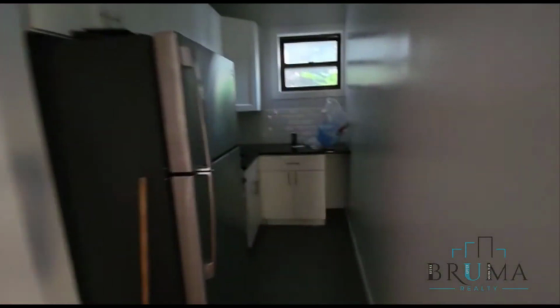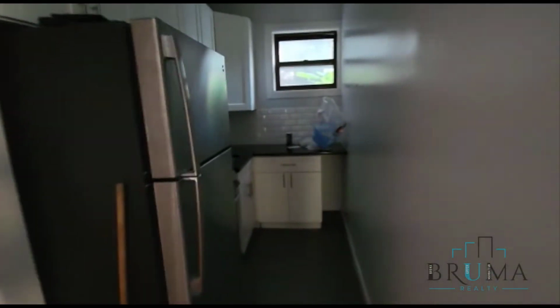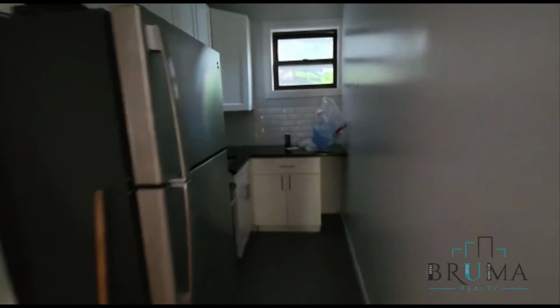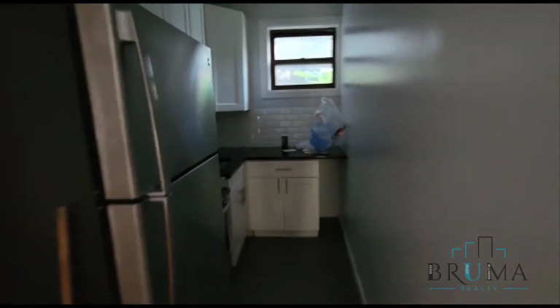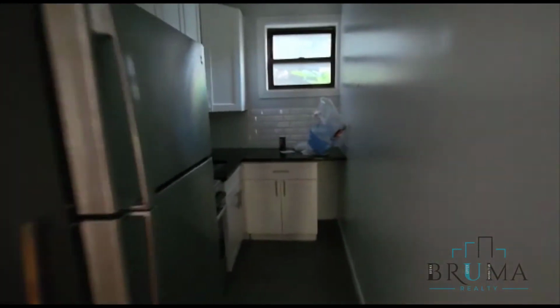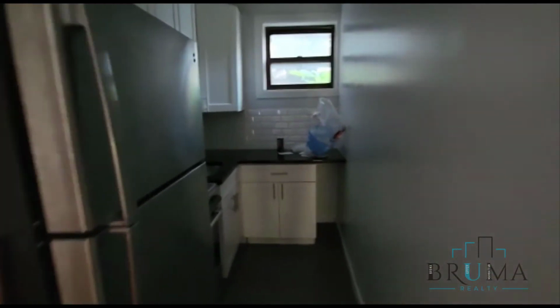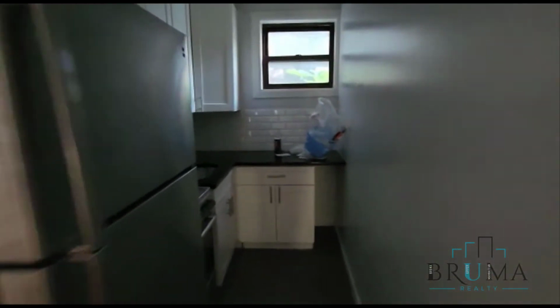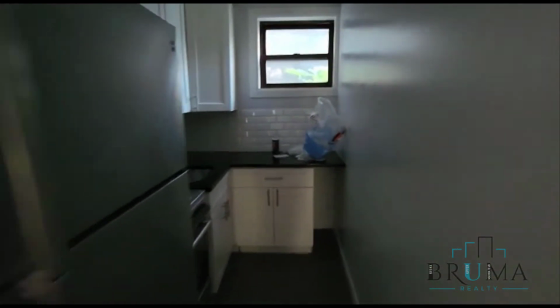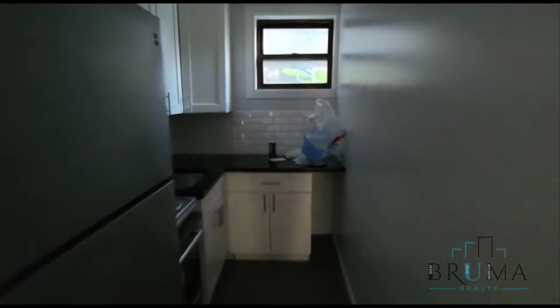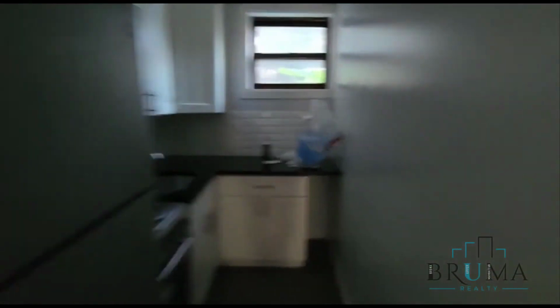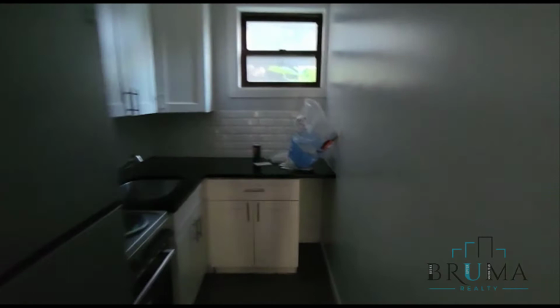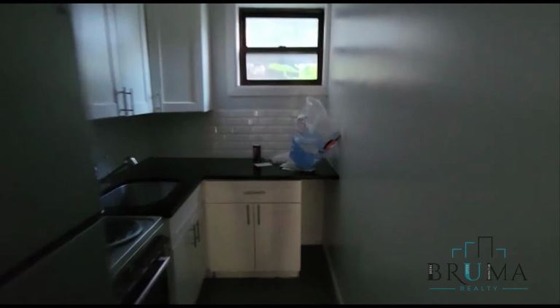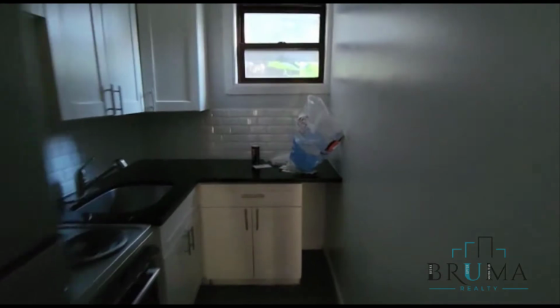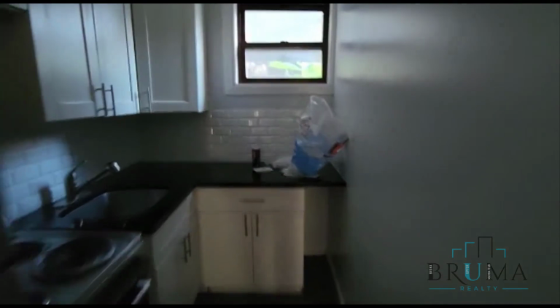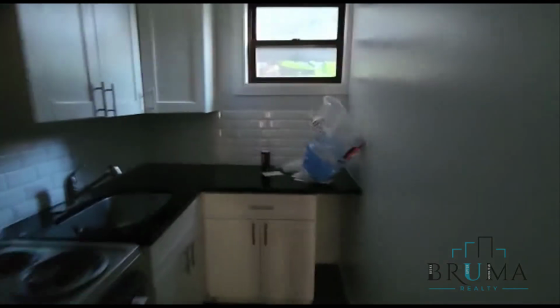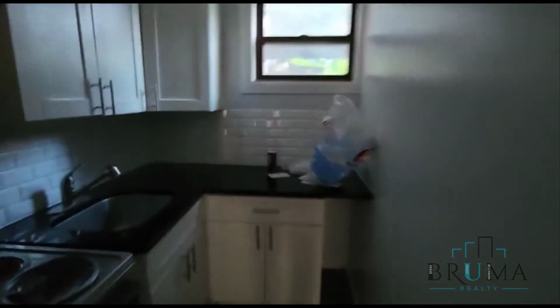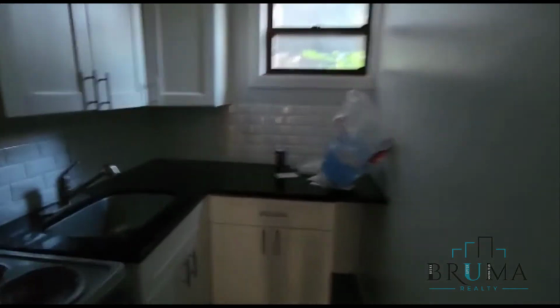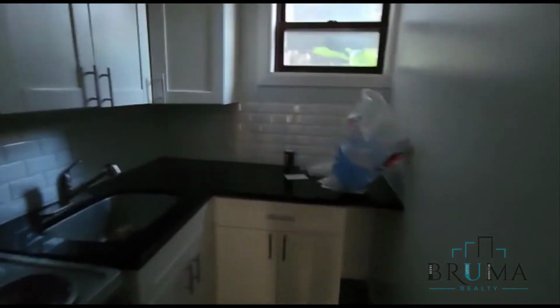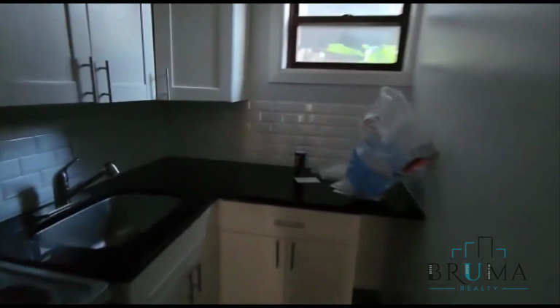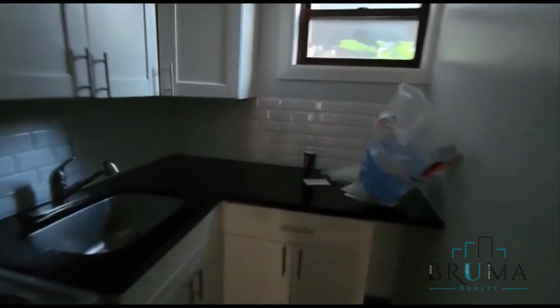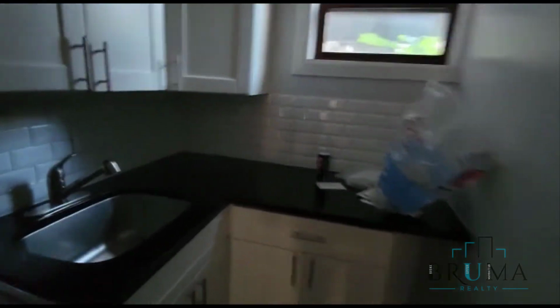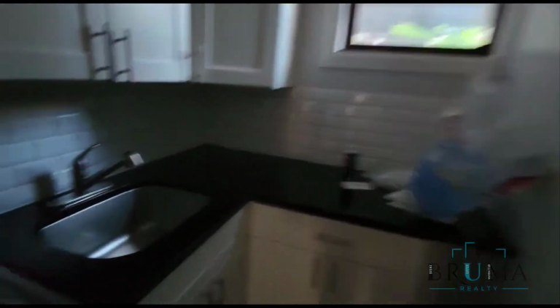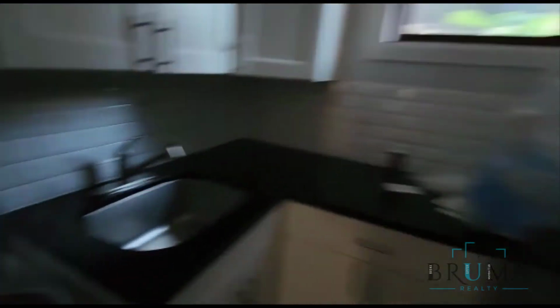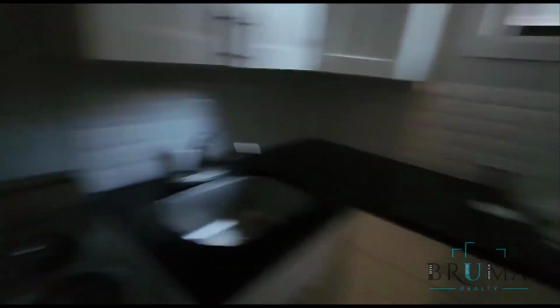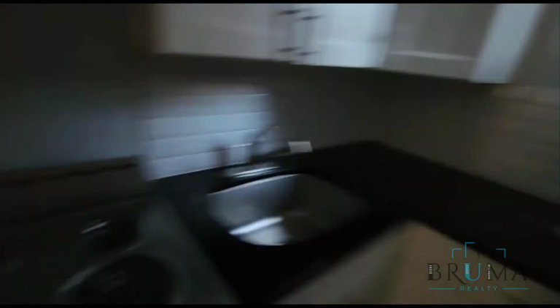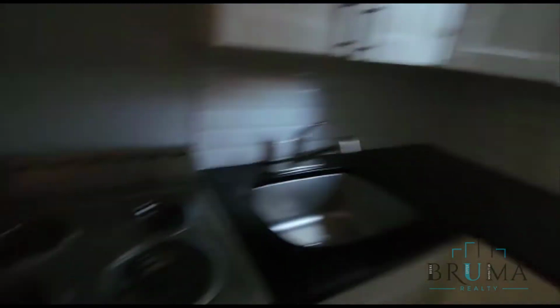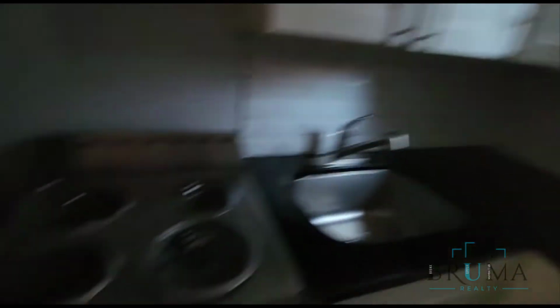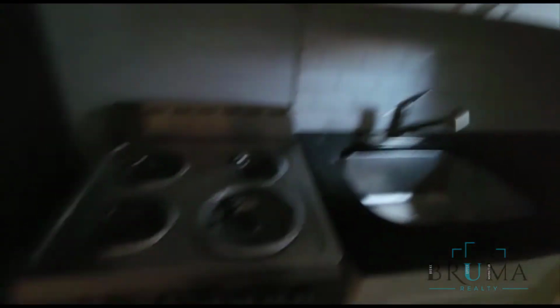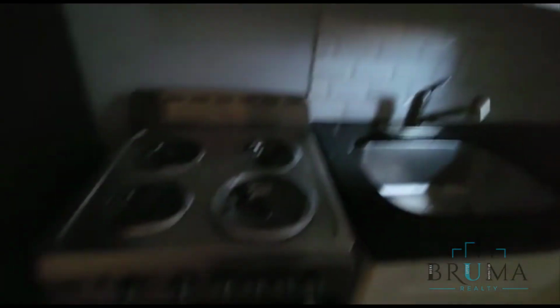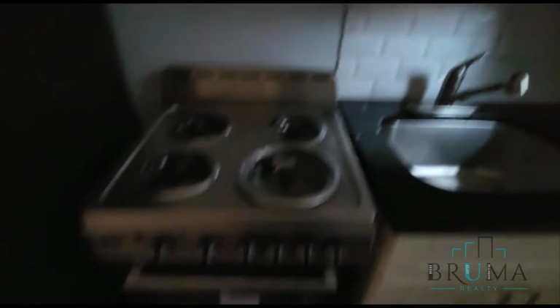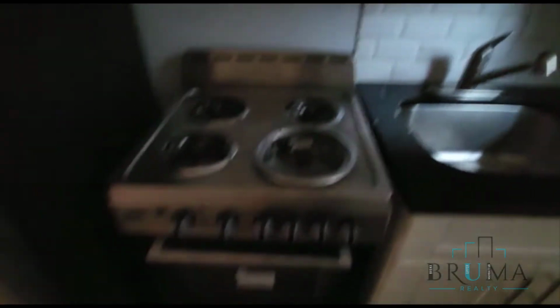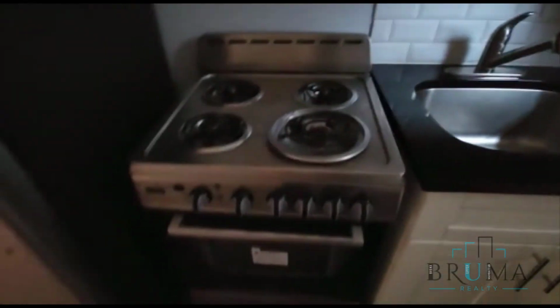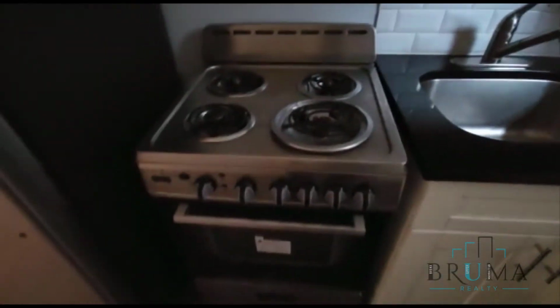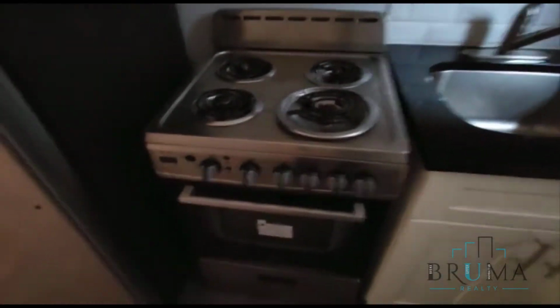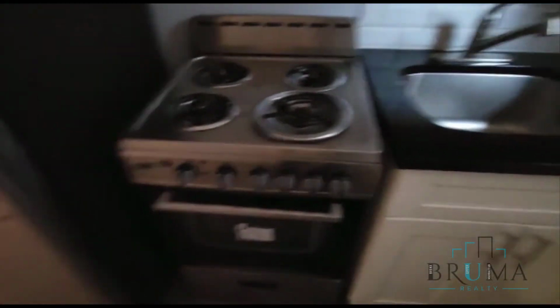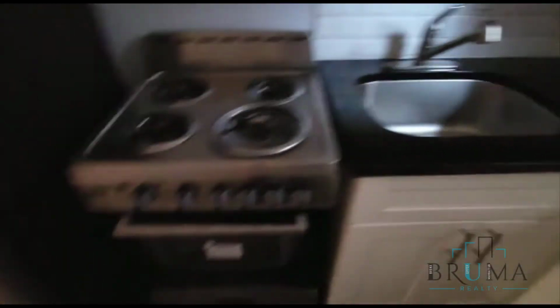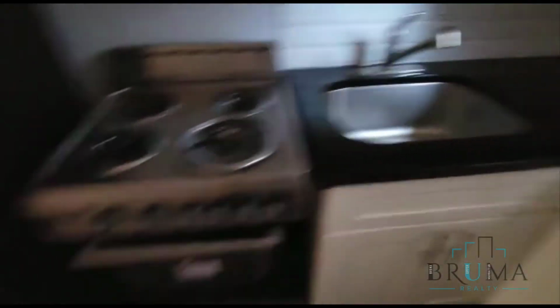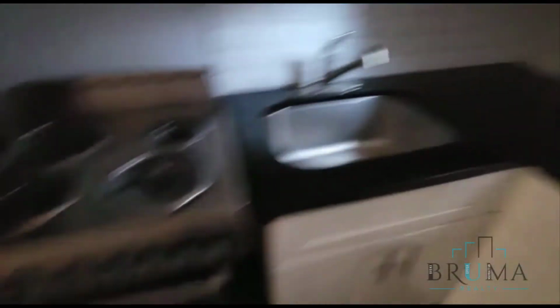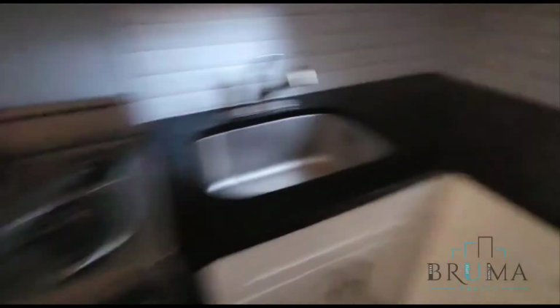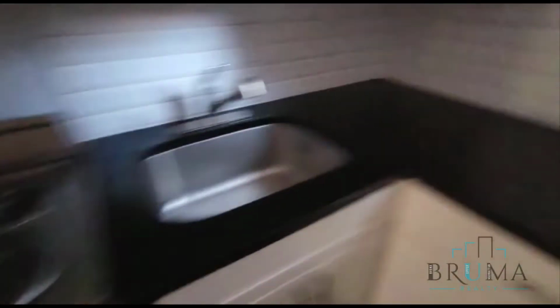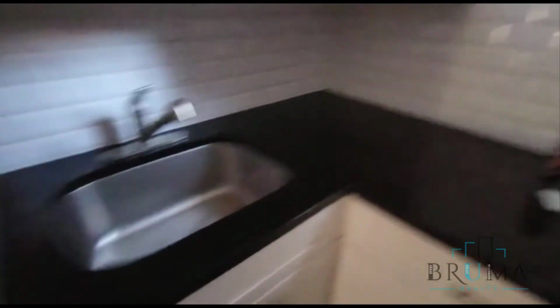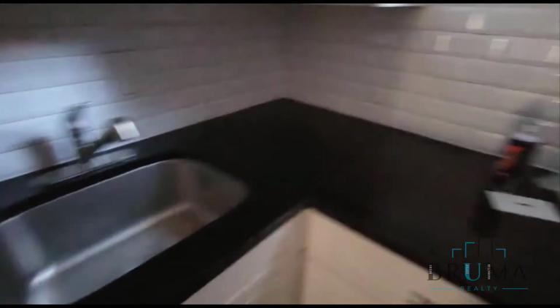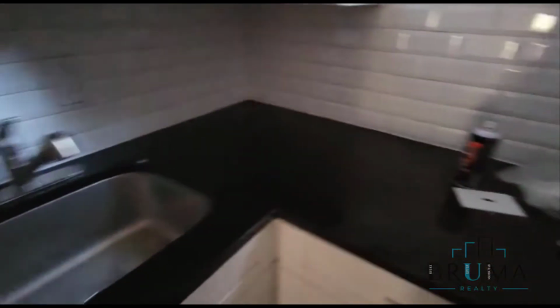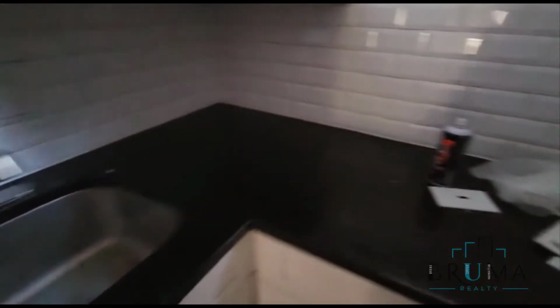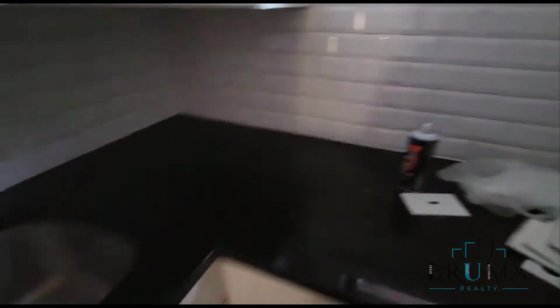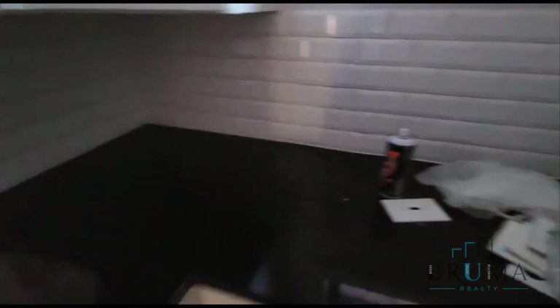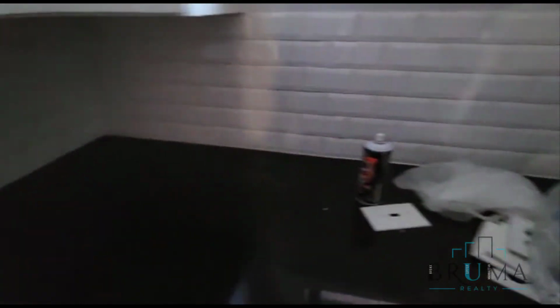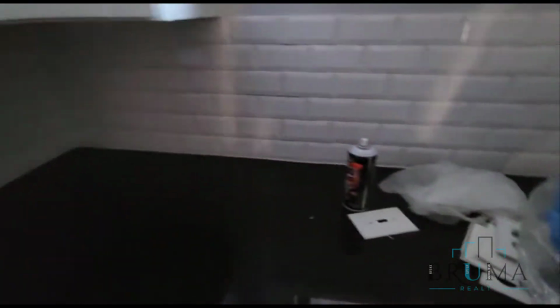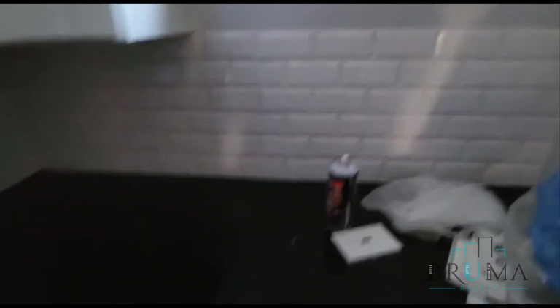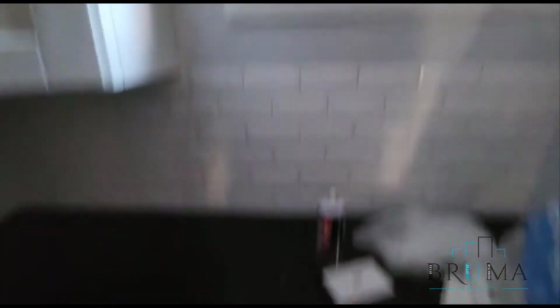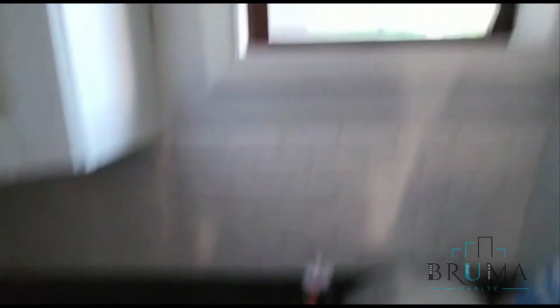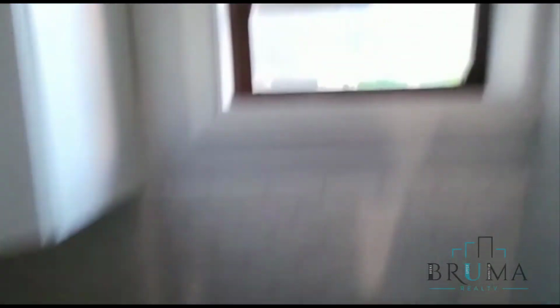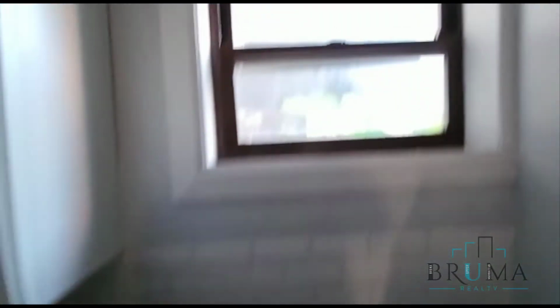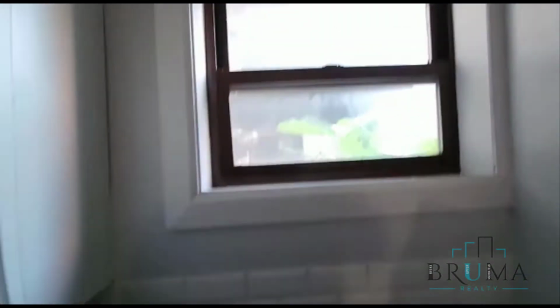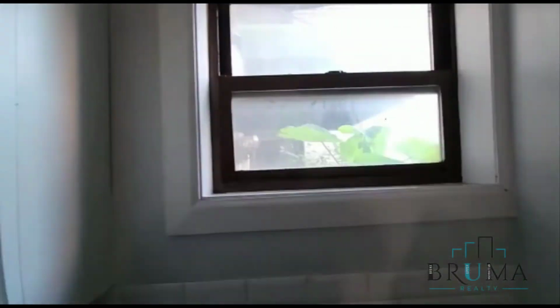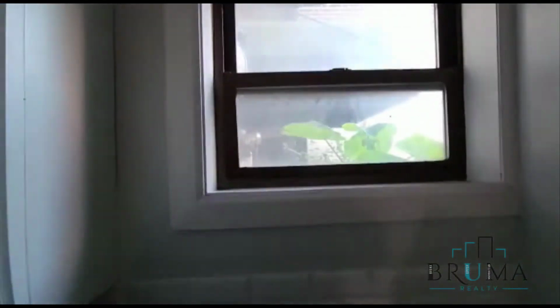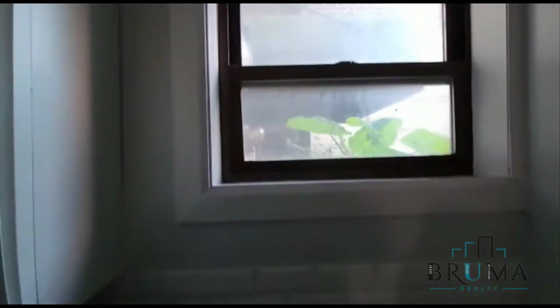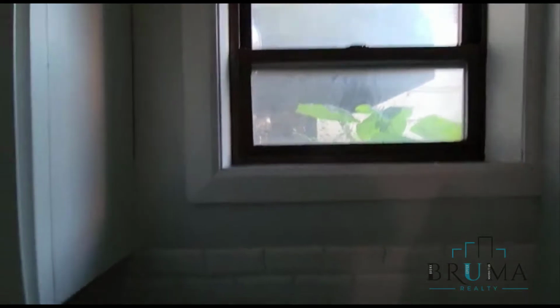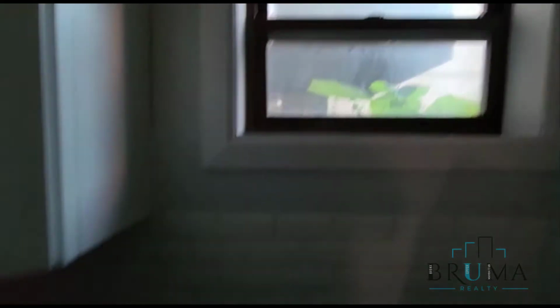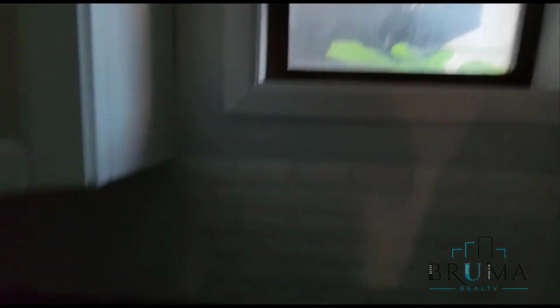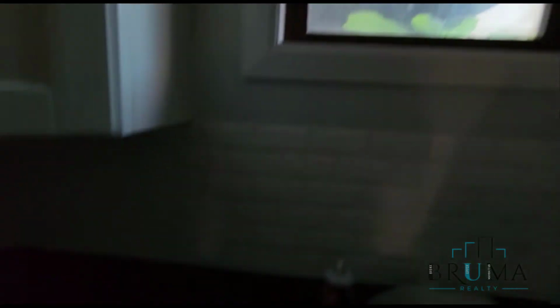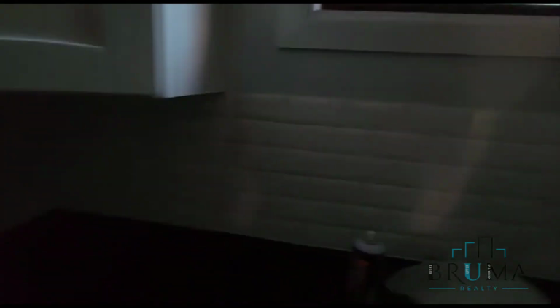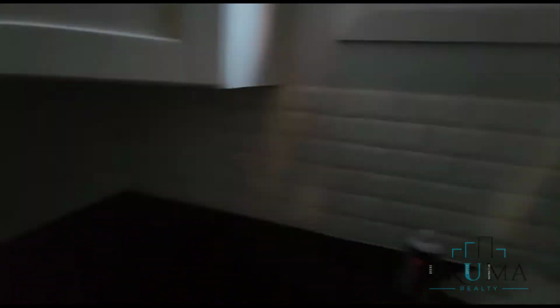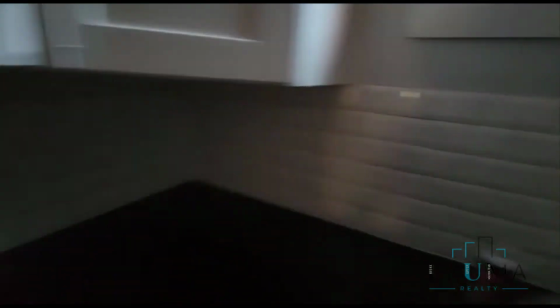Very nice new kitchen. We have an electric stove and a window in here as well.